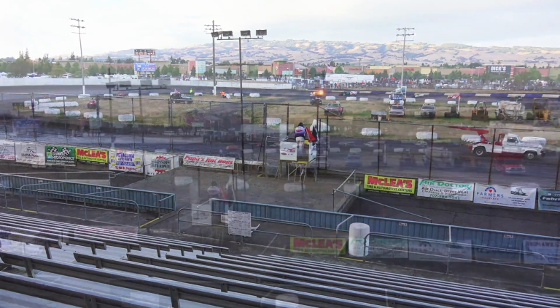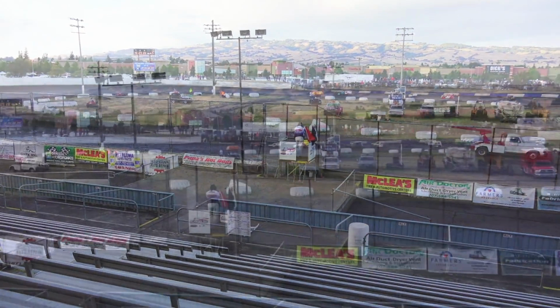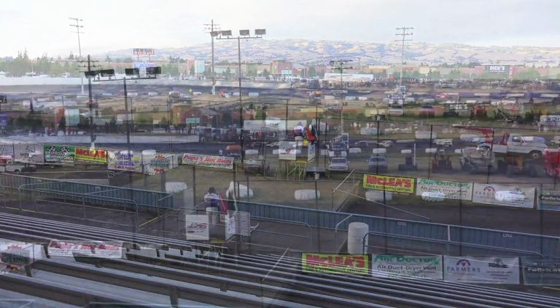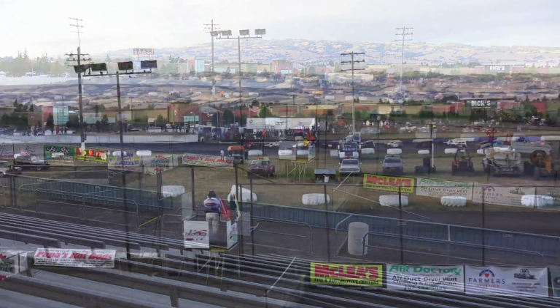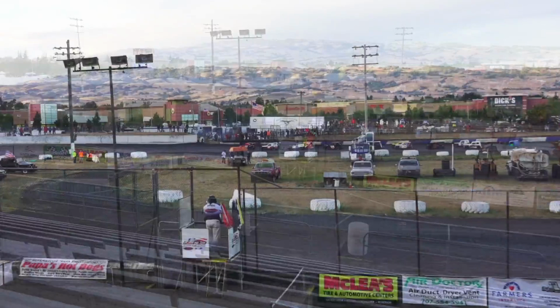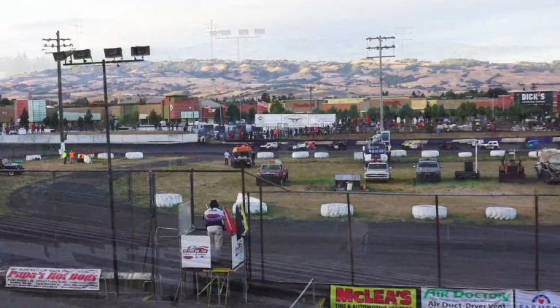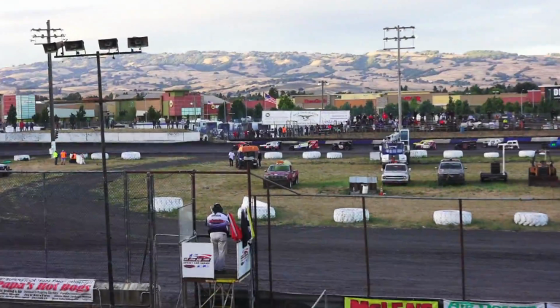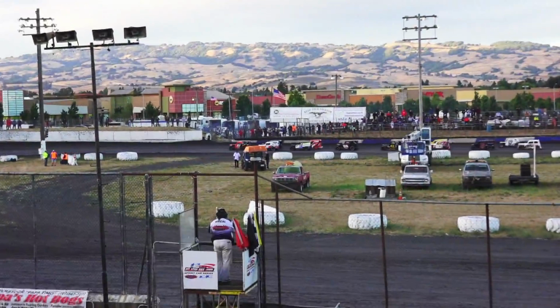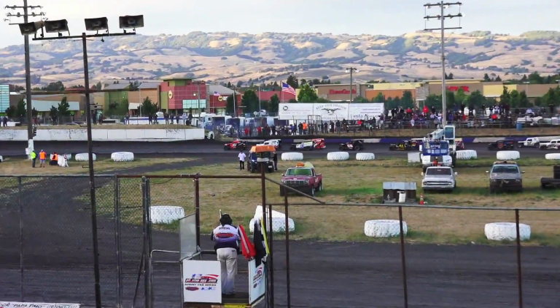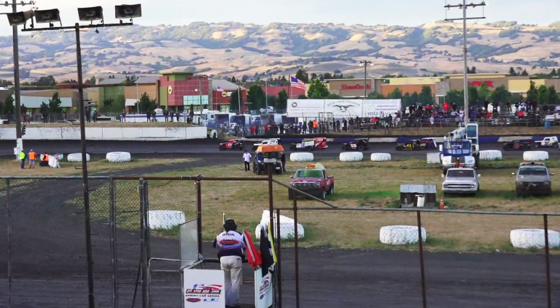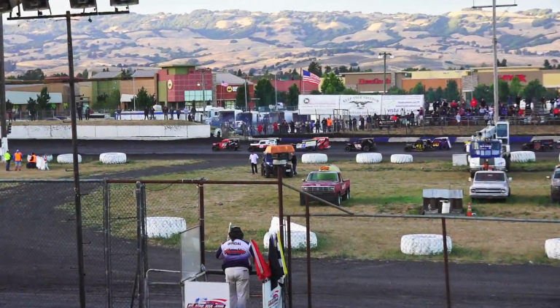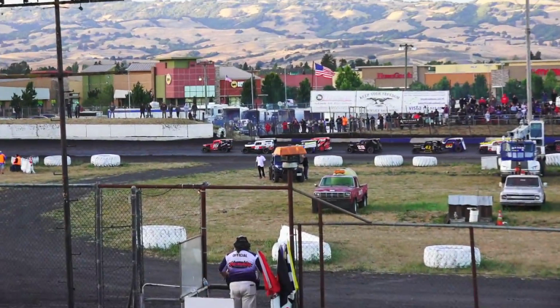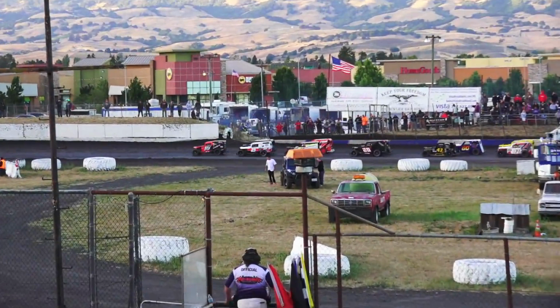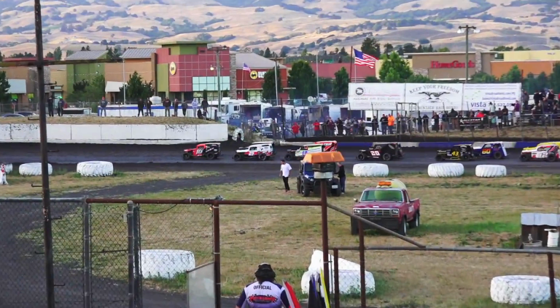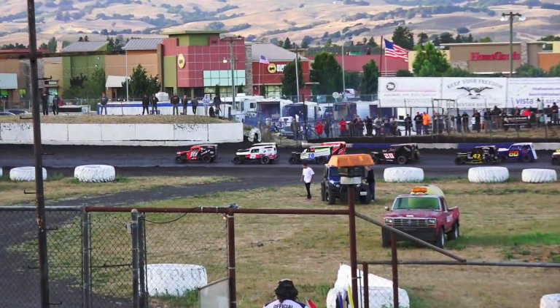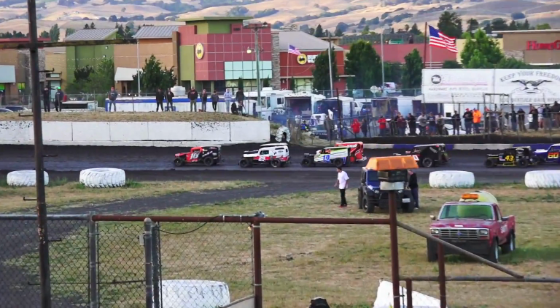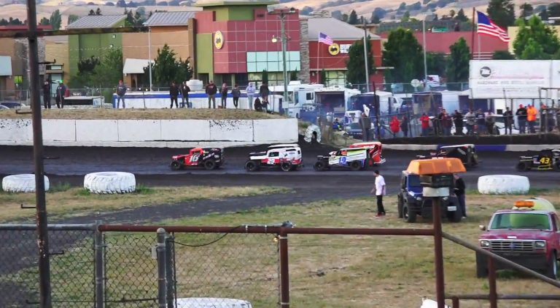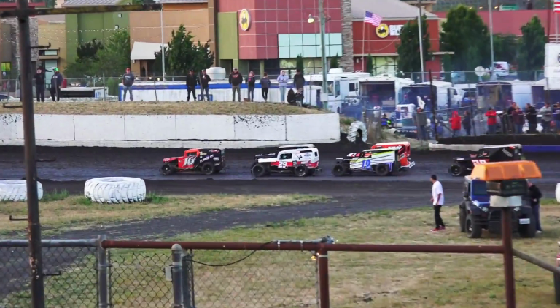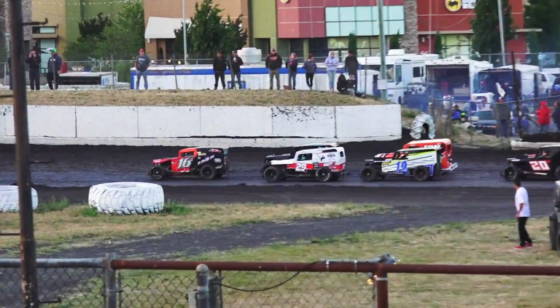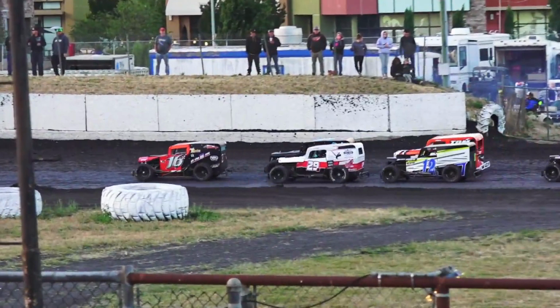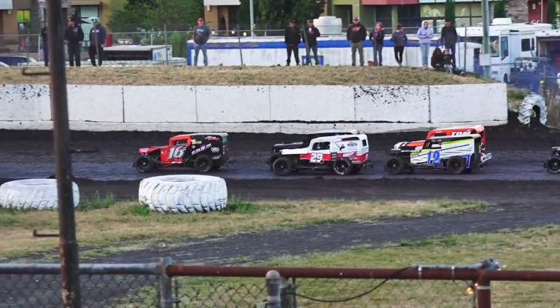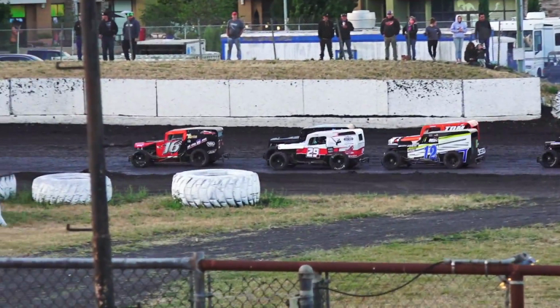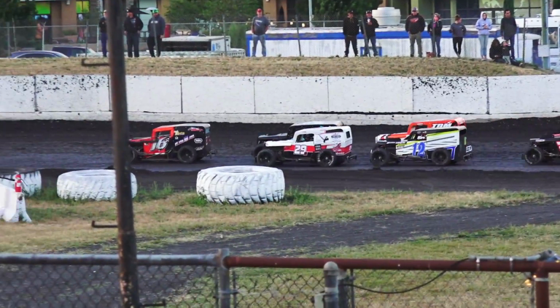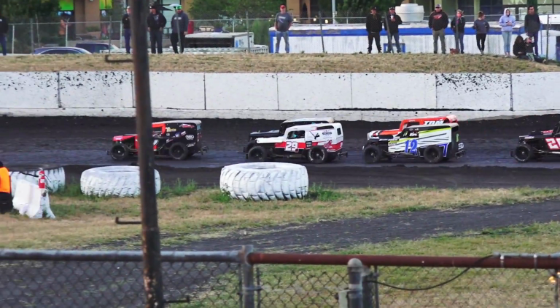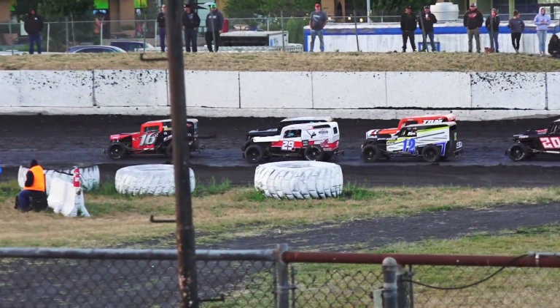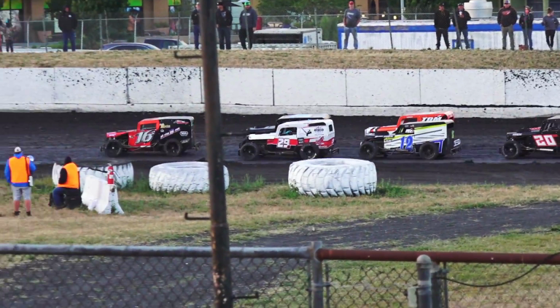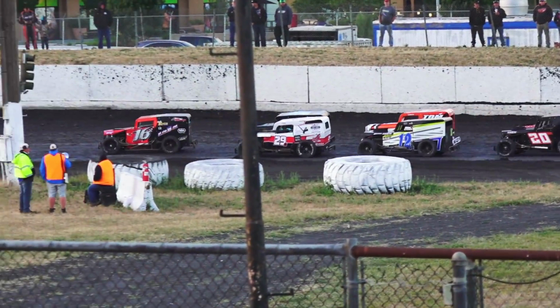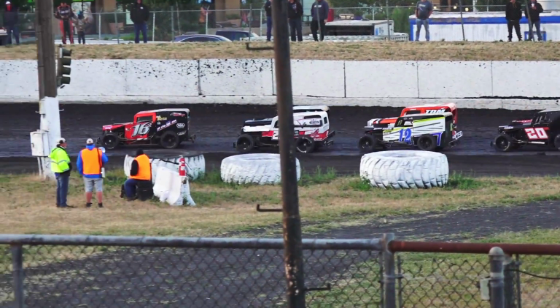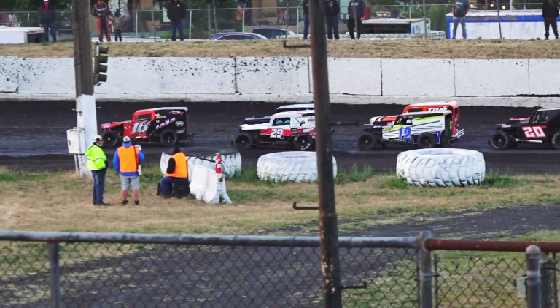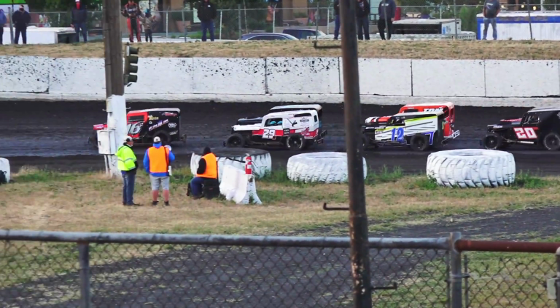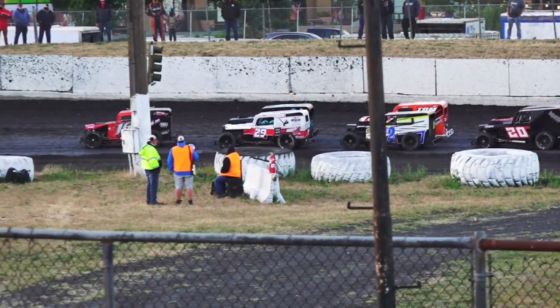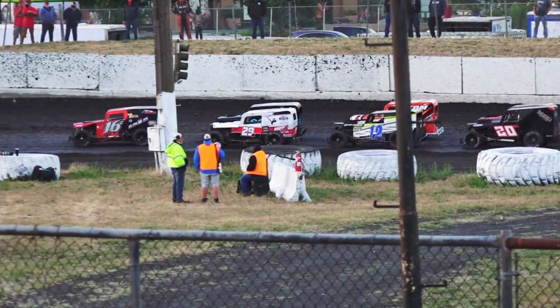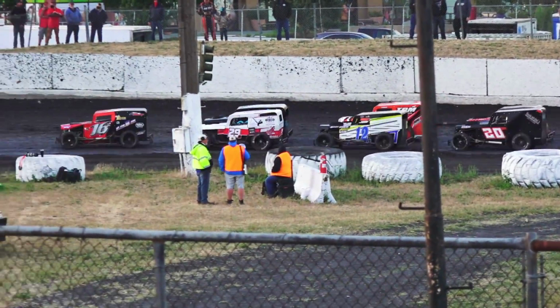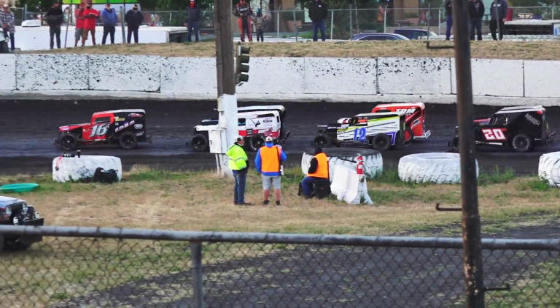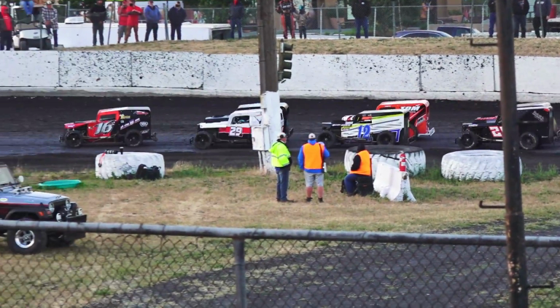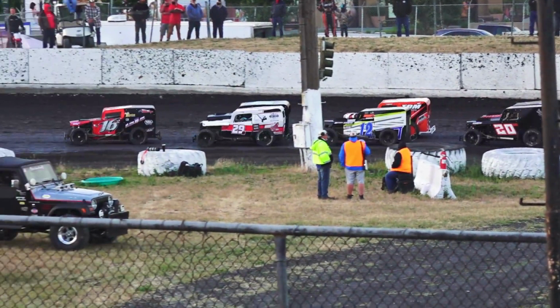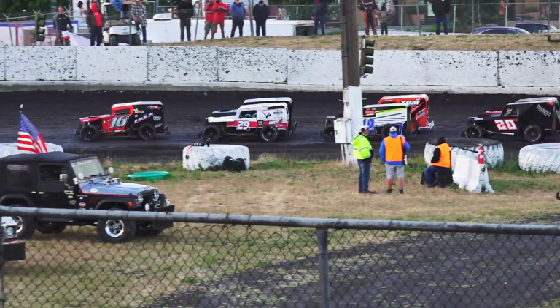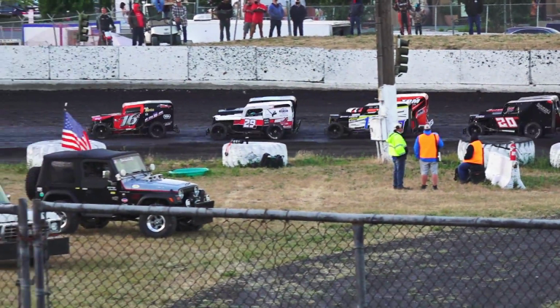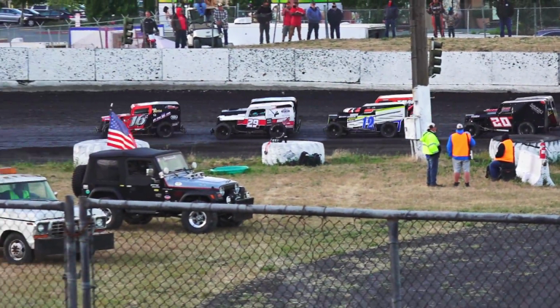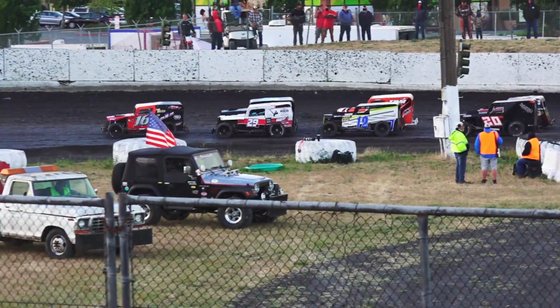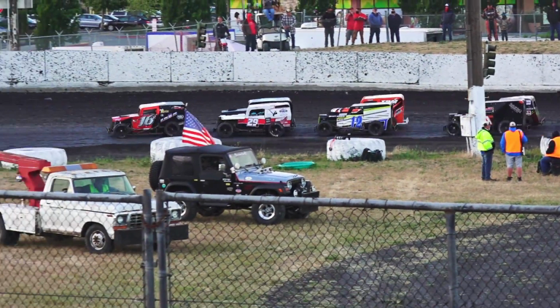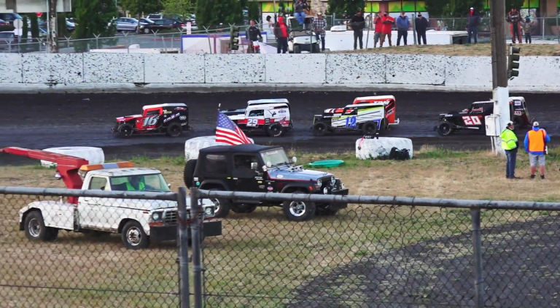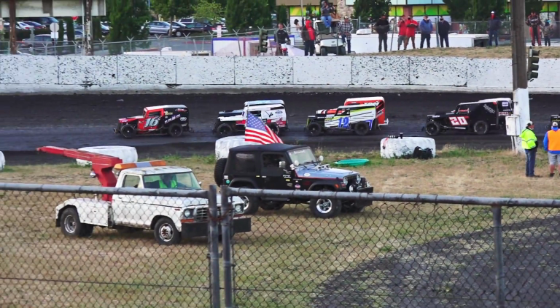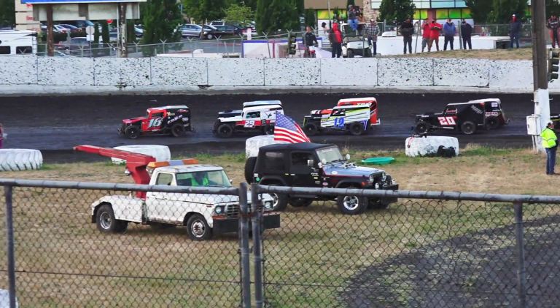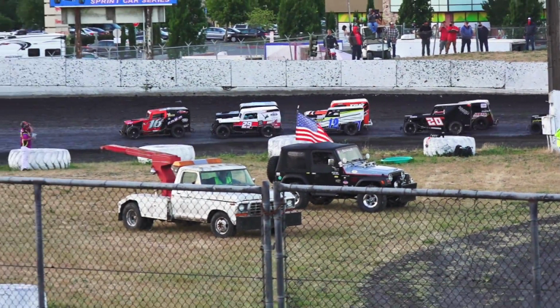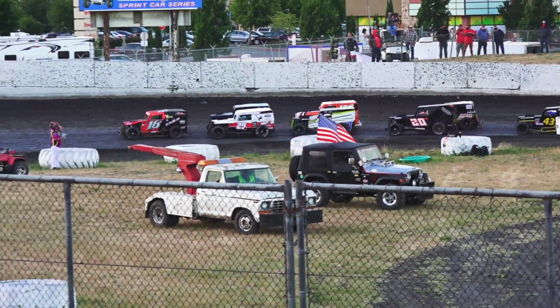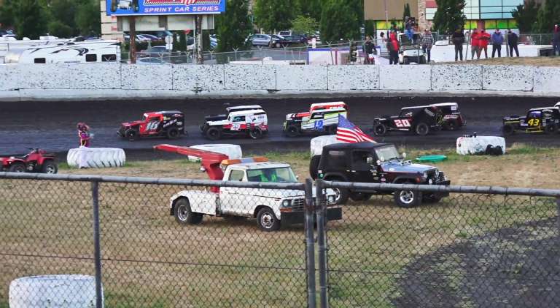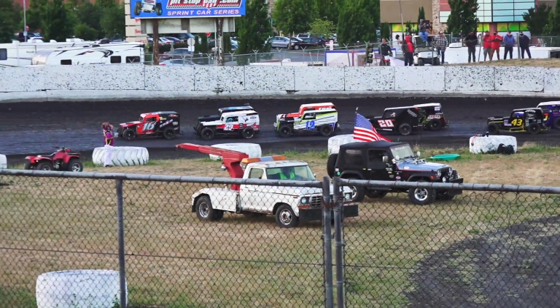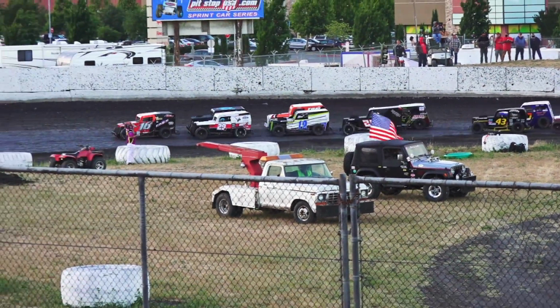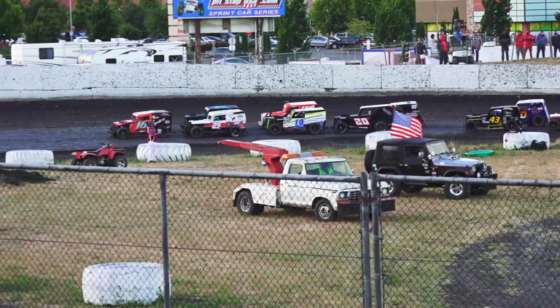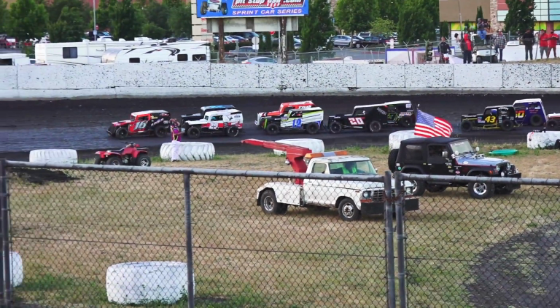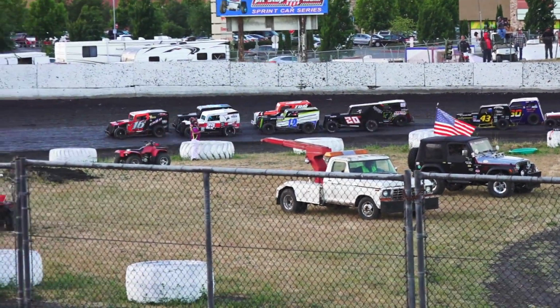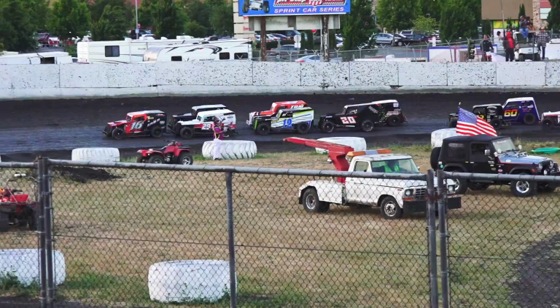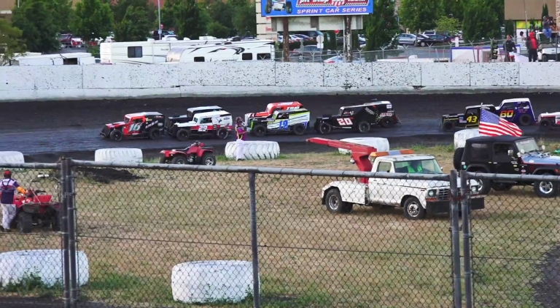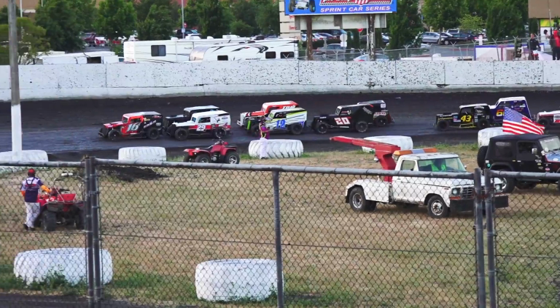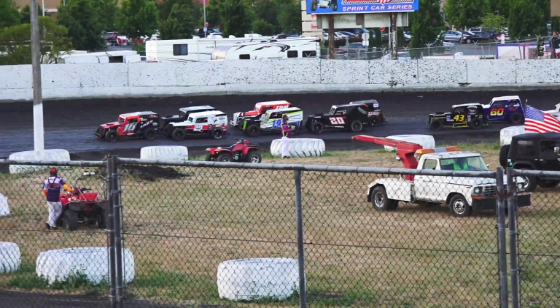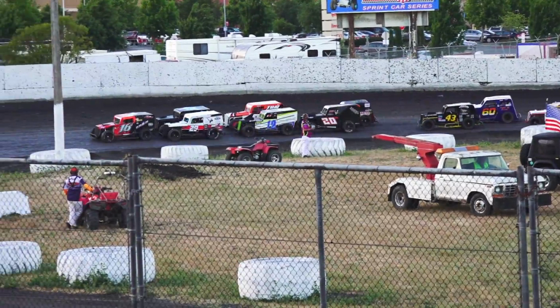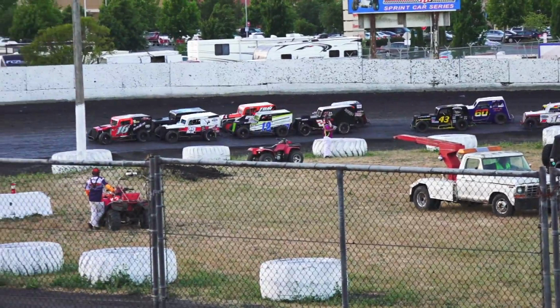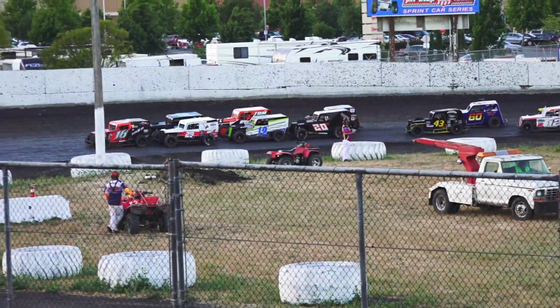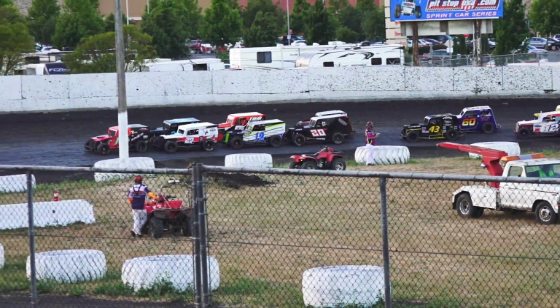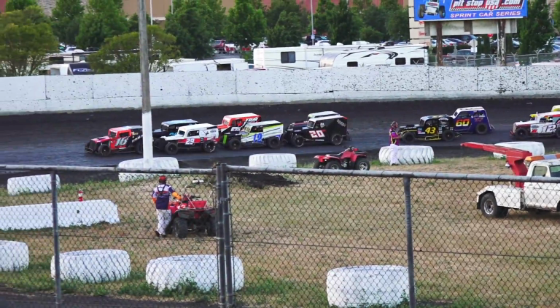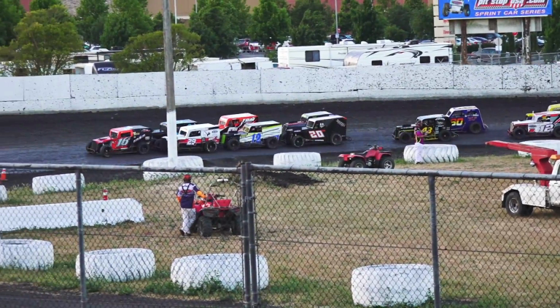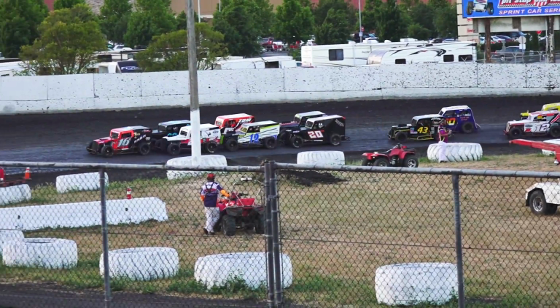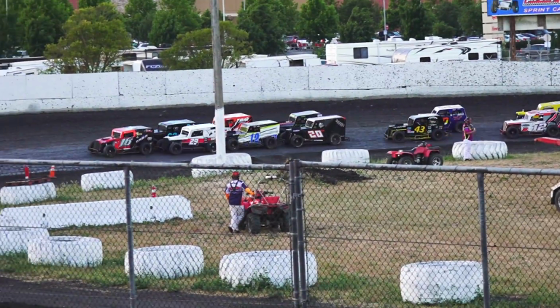Crystal Breeze fourth, Trevor Davis fifth, Balestrini, Kerr, Williams, Mendenhall and McCoy rounding out the top 10.